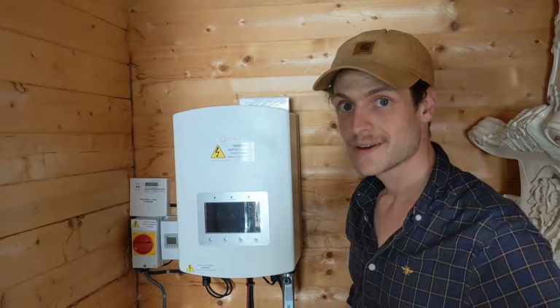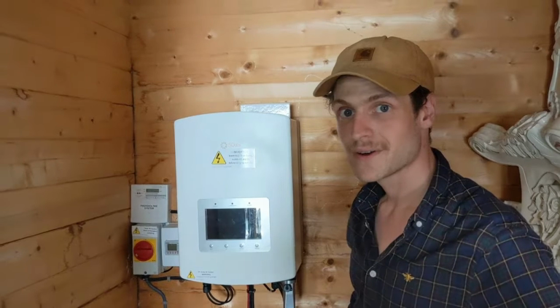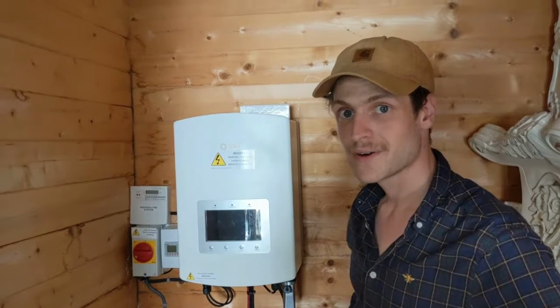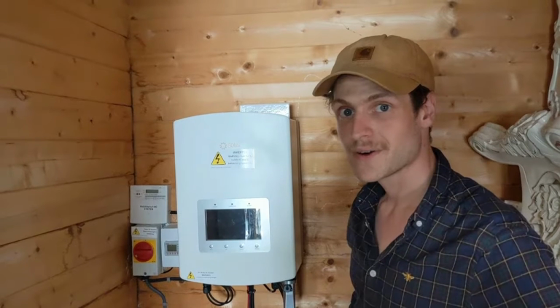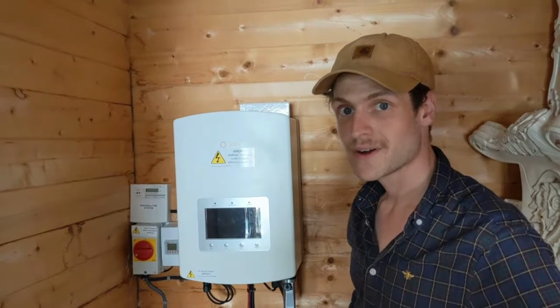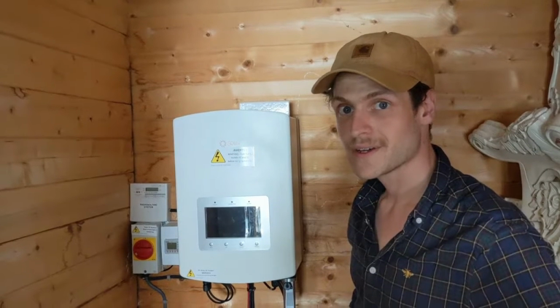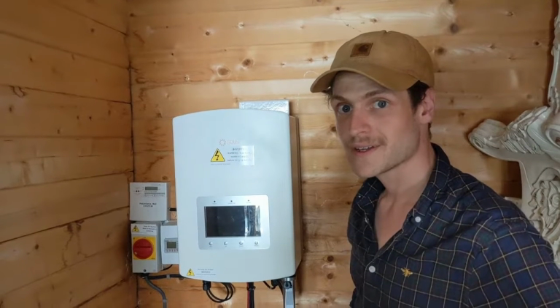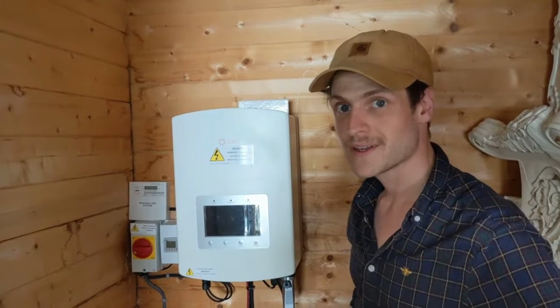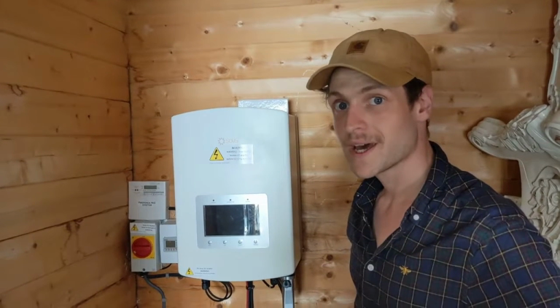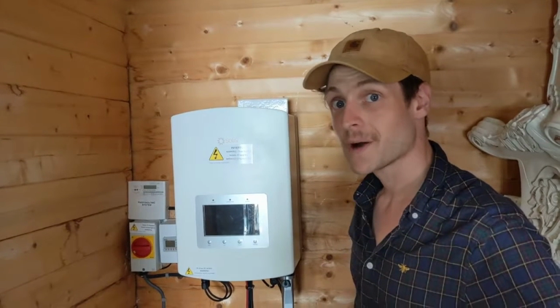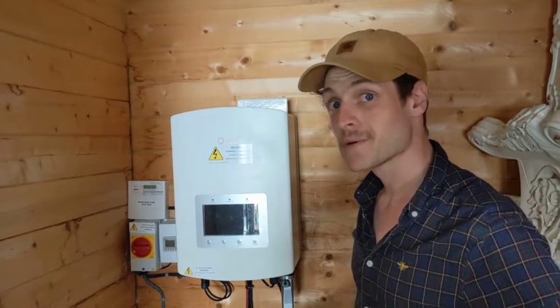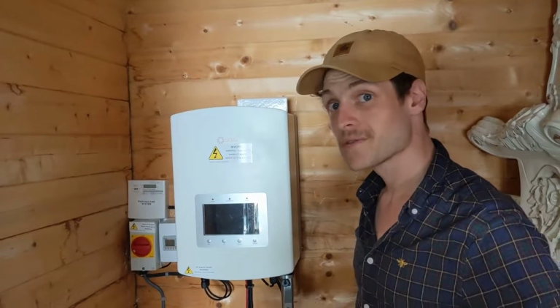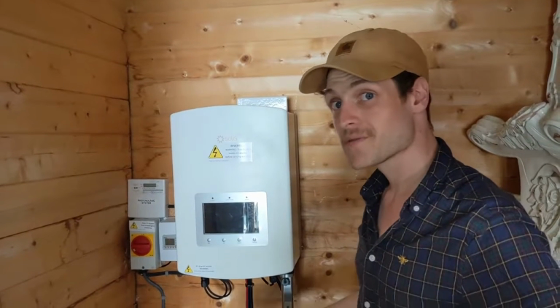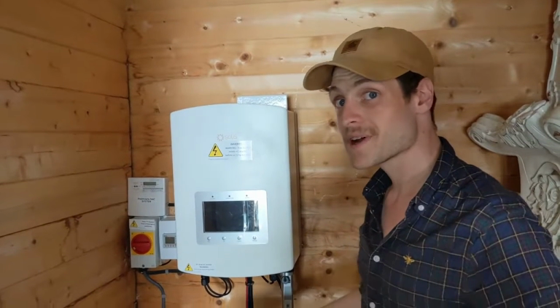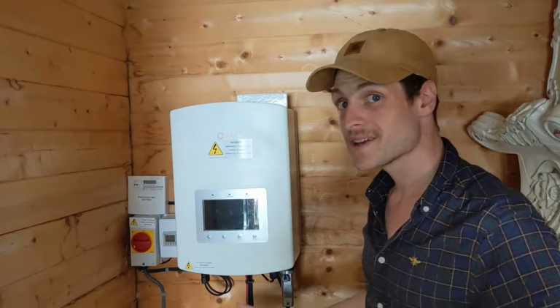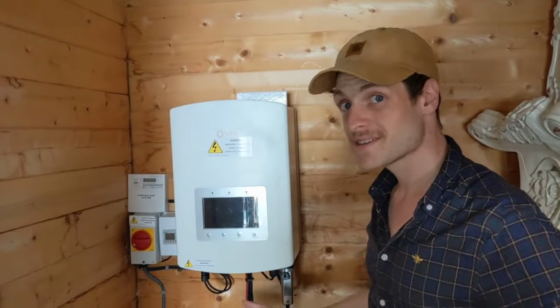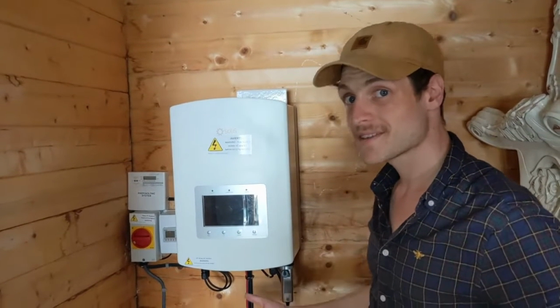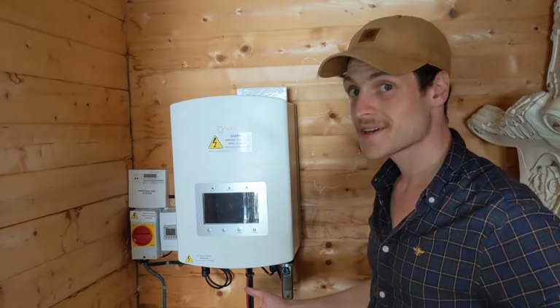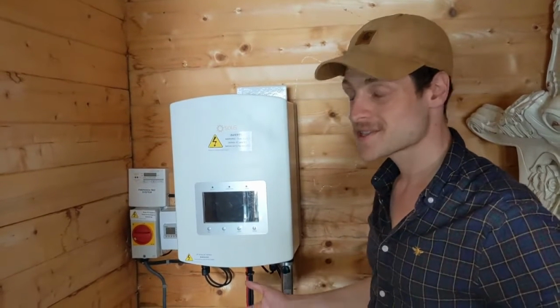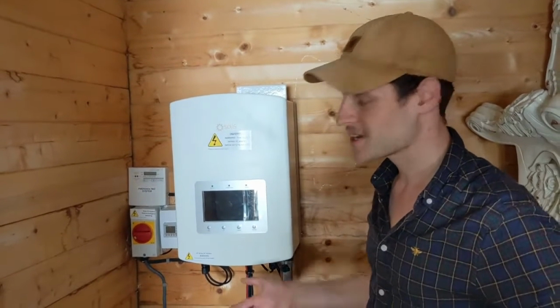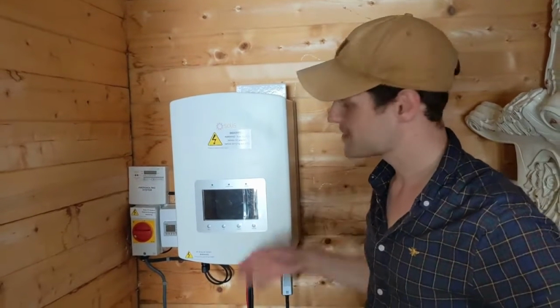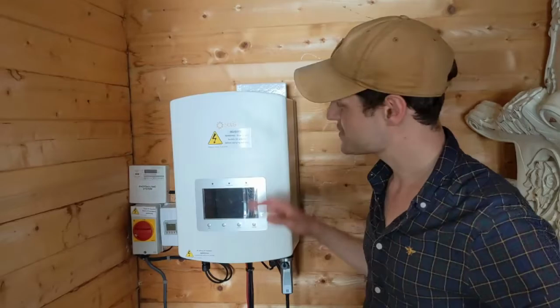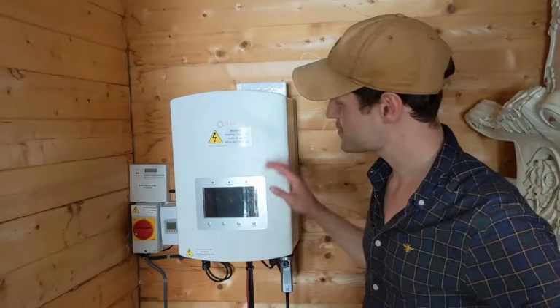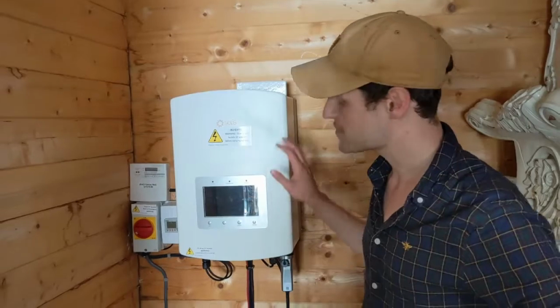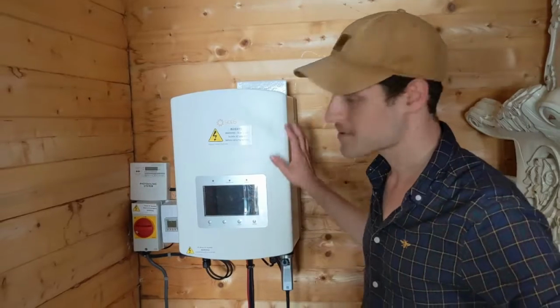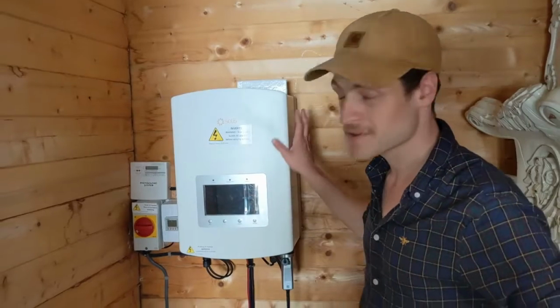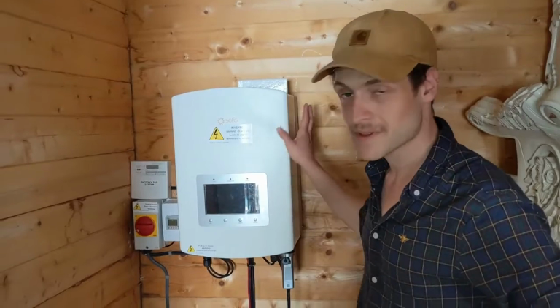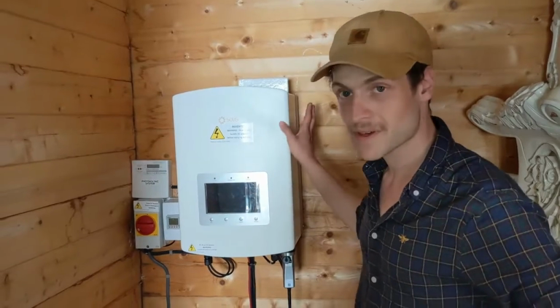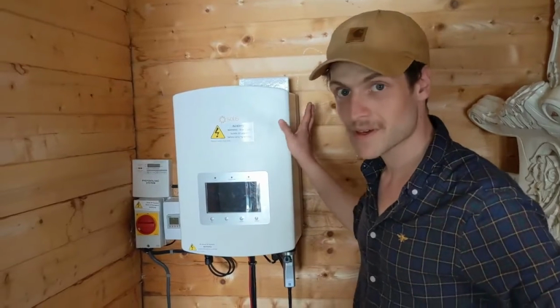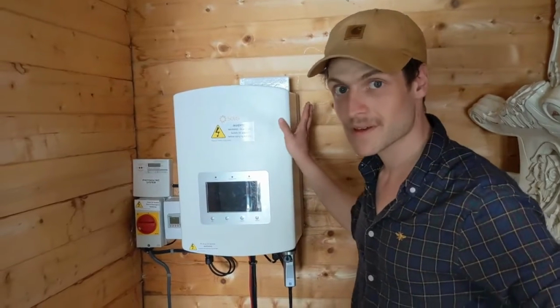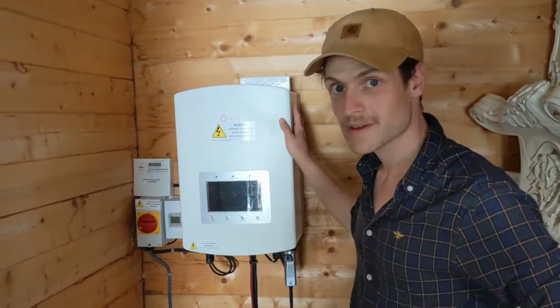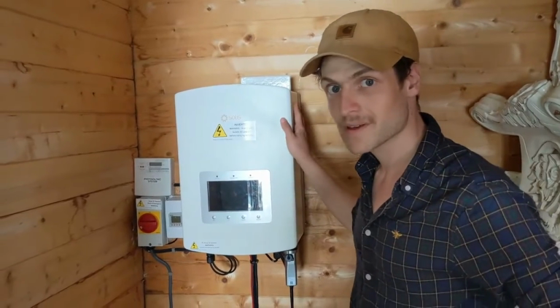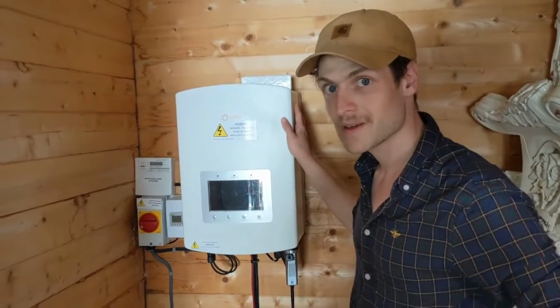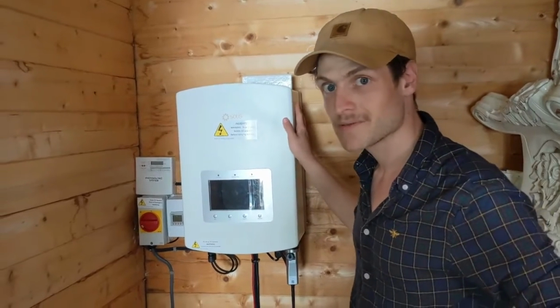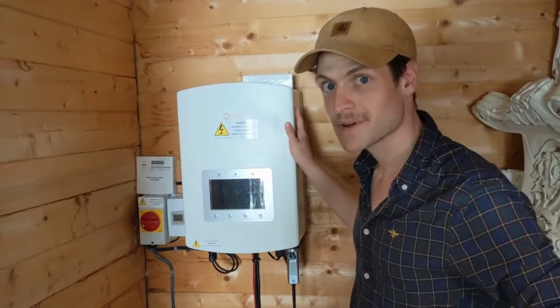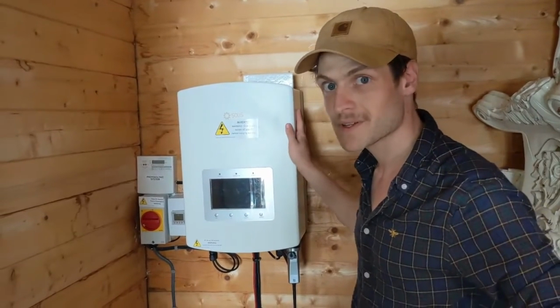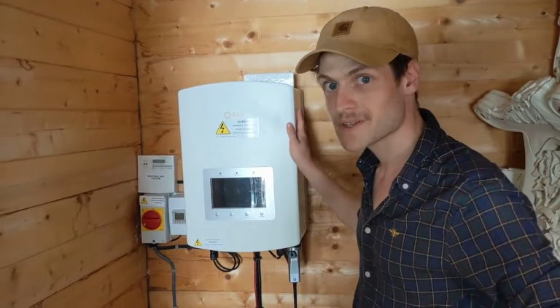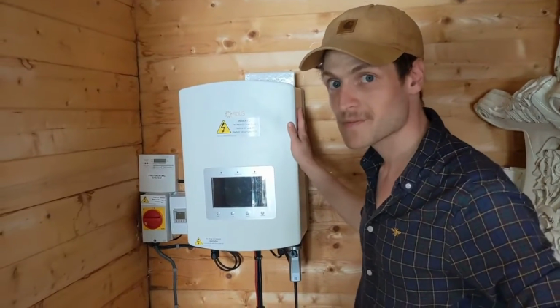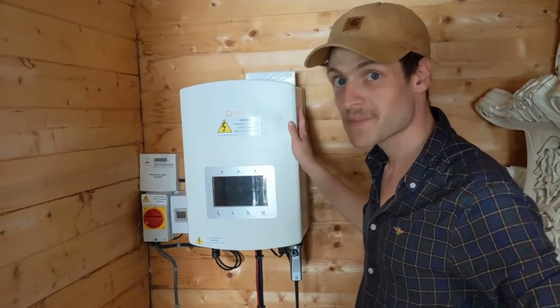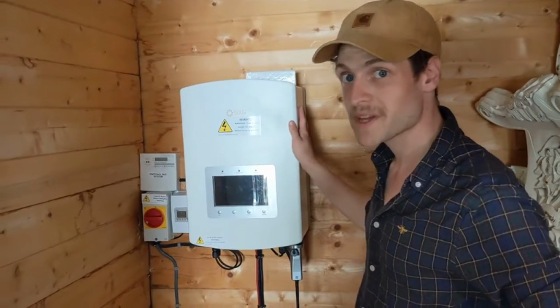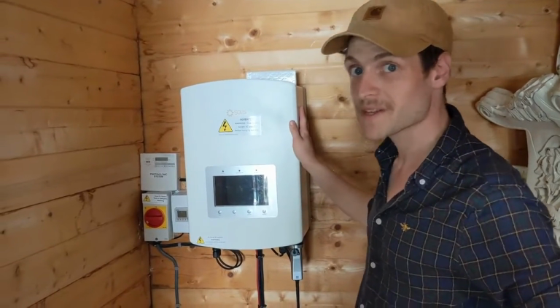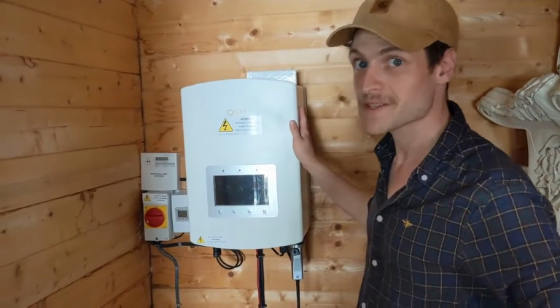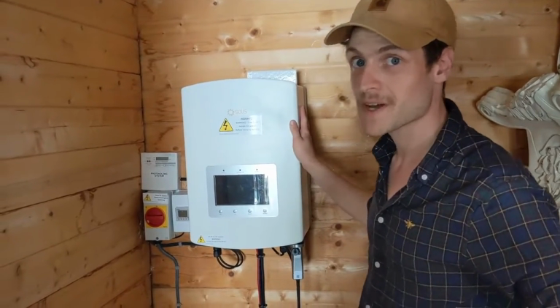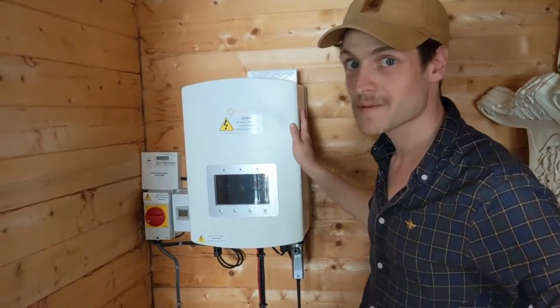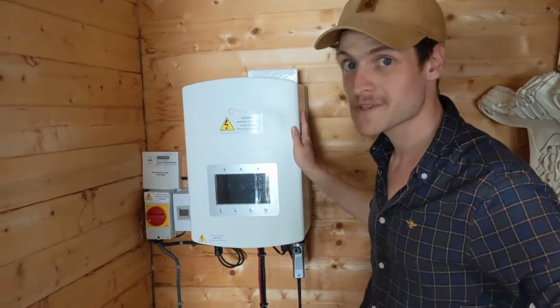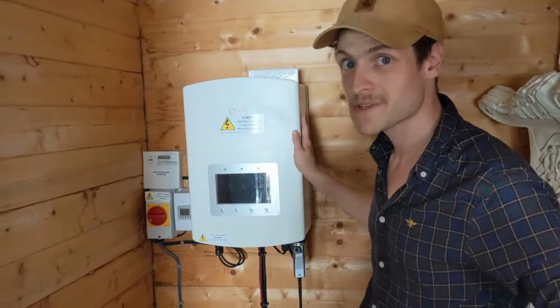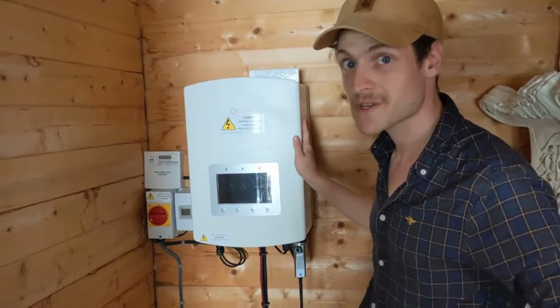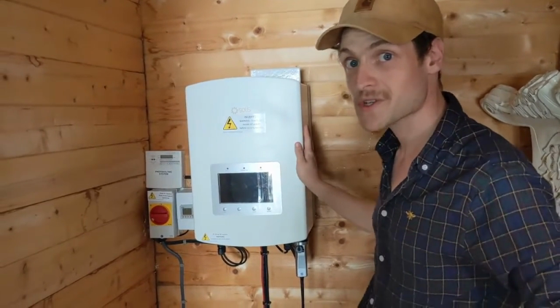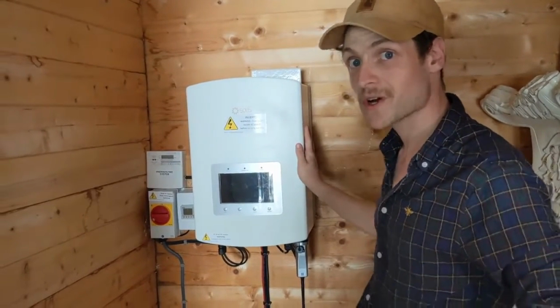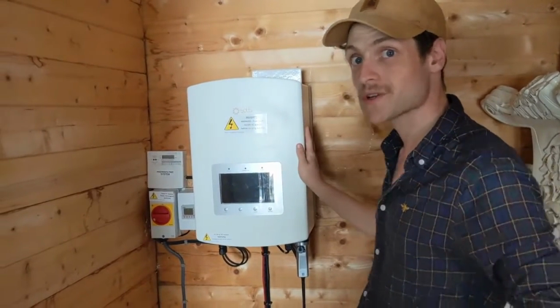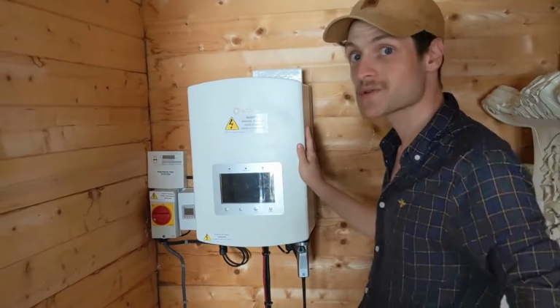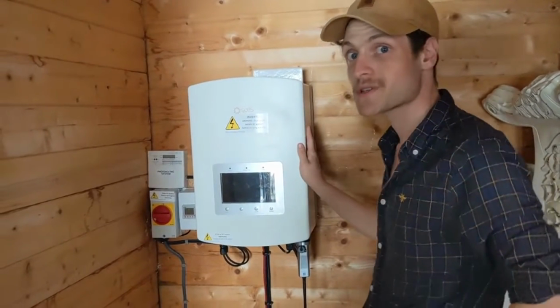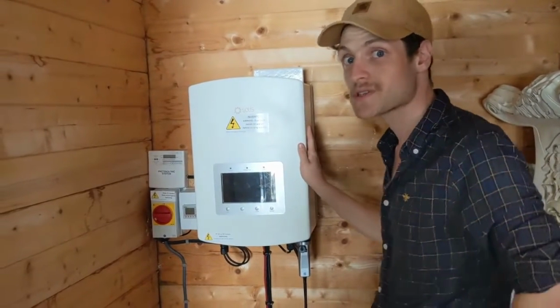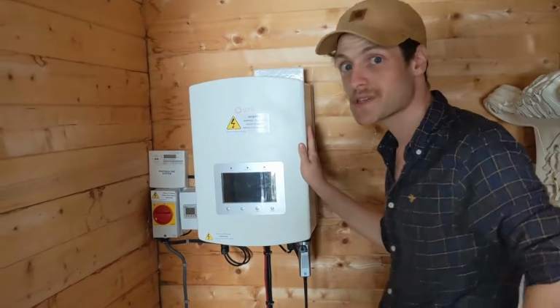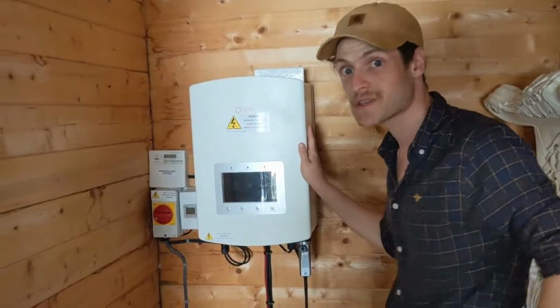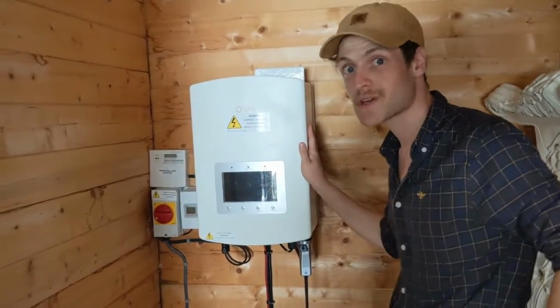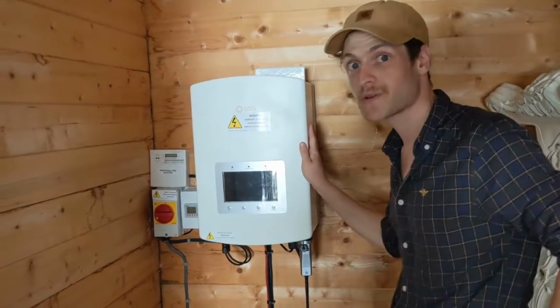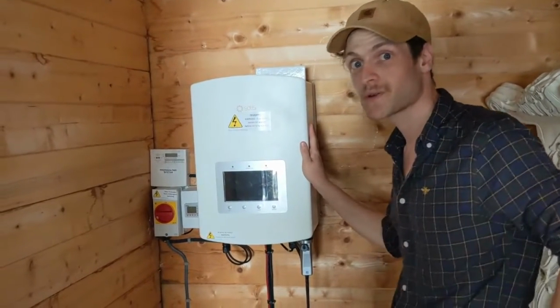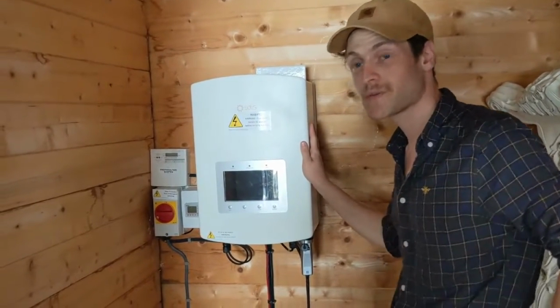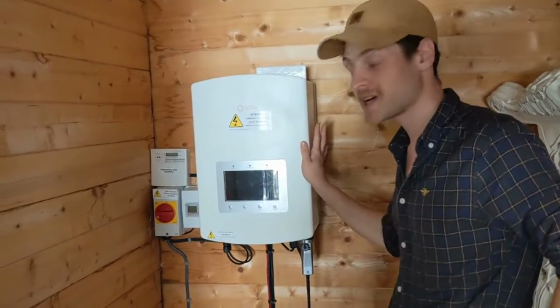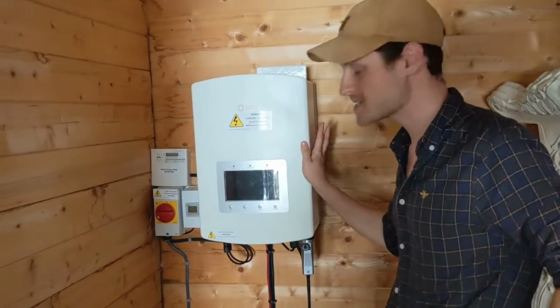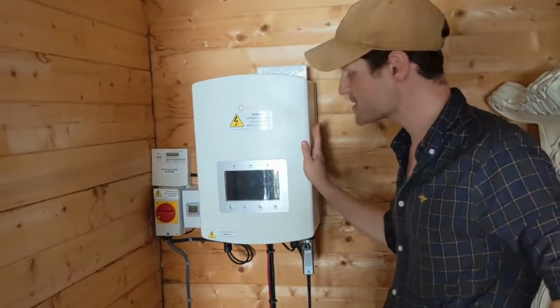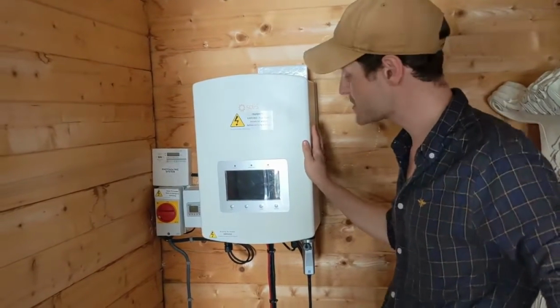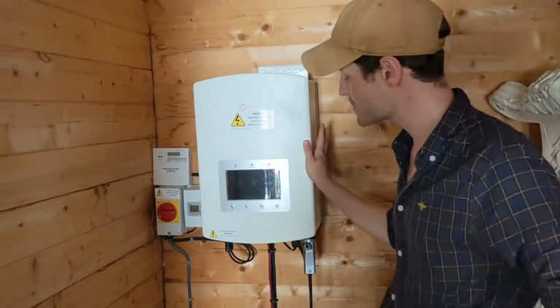Now we've waited 30 seconds and given the inverter plenty of time to discharge all its internal capacitors.